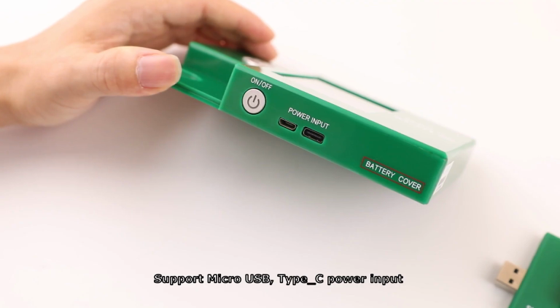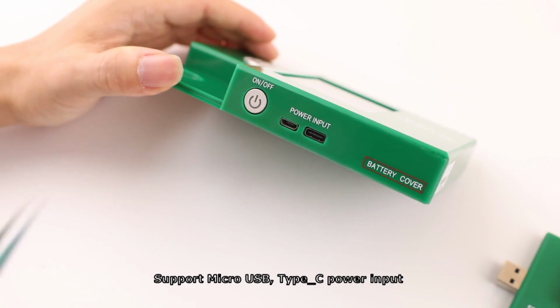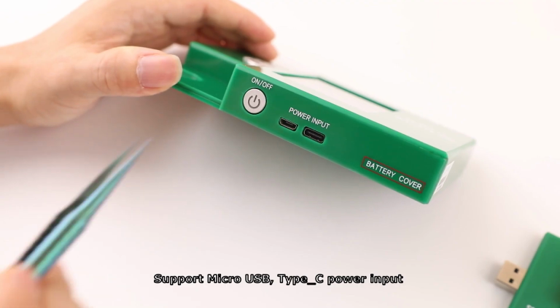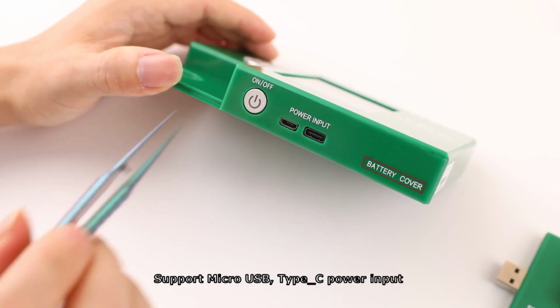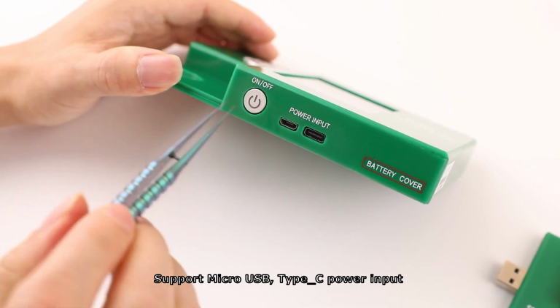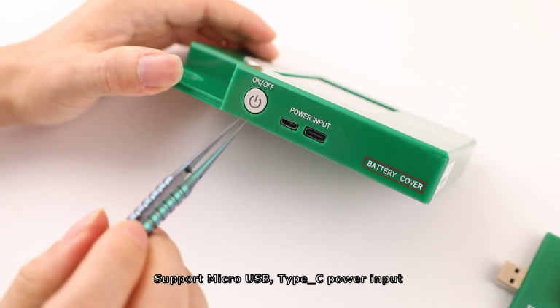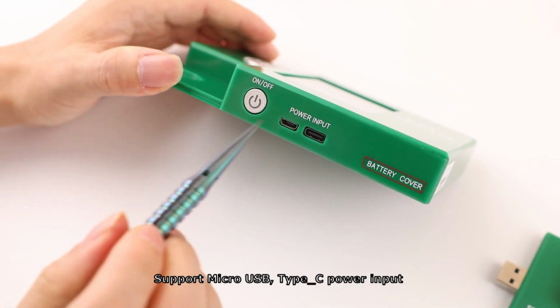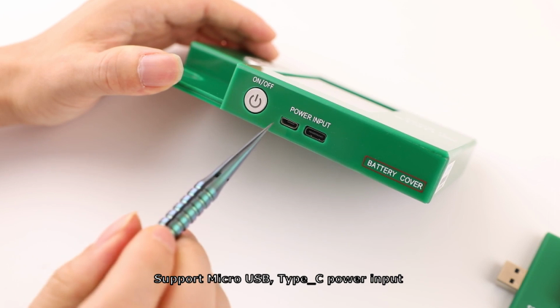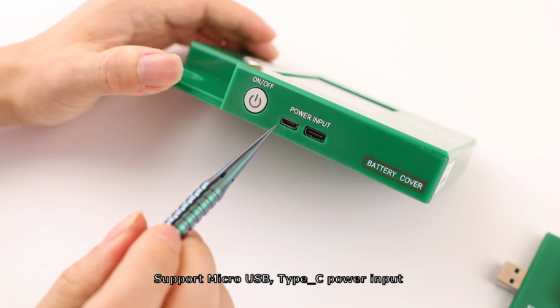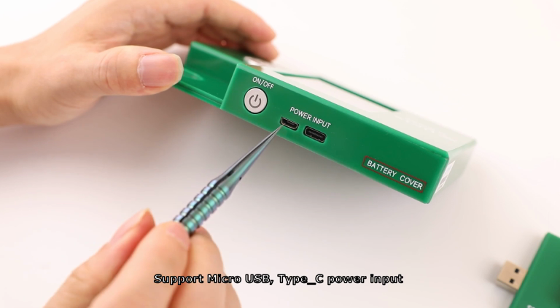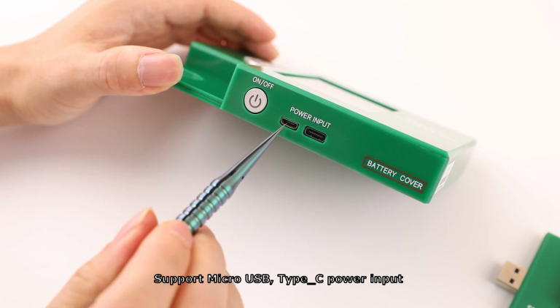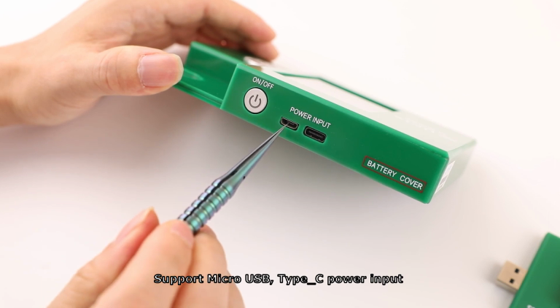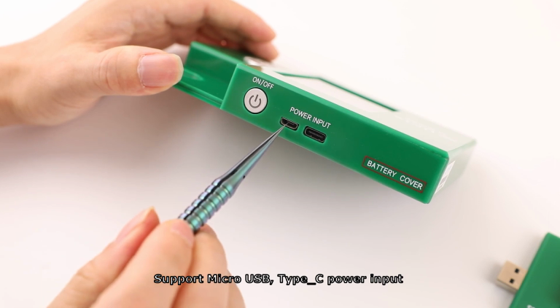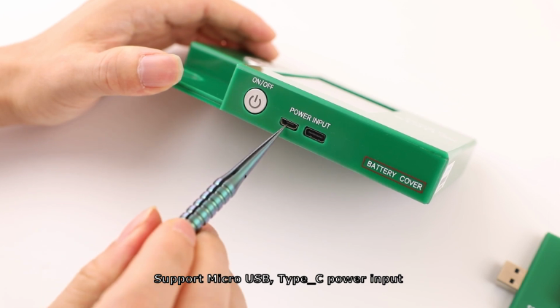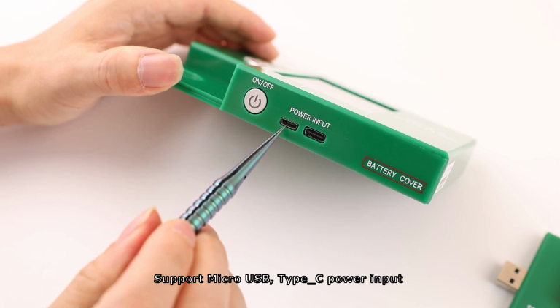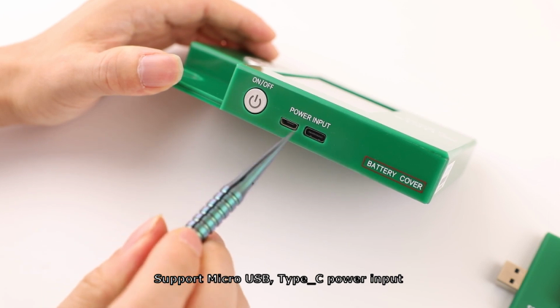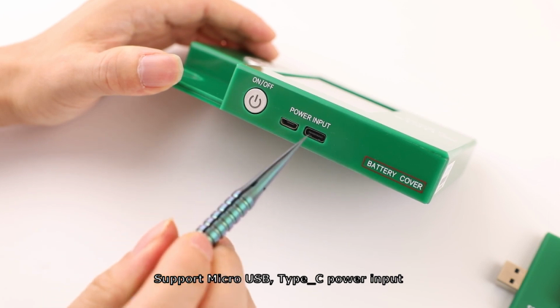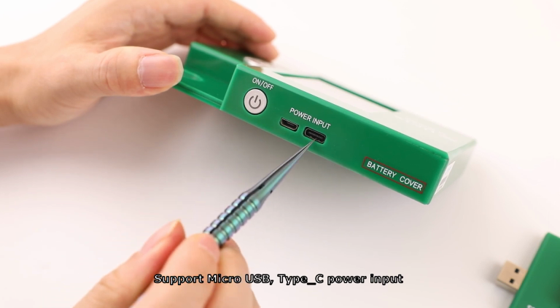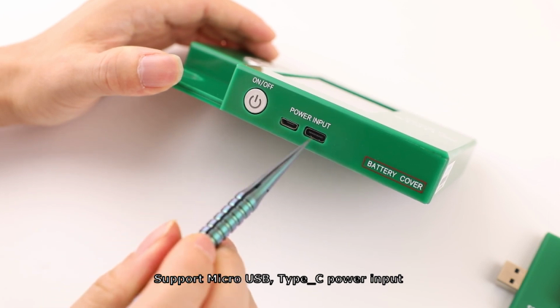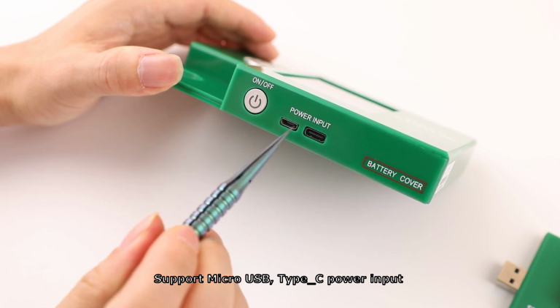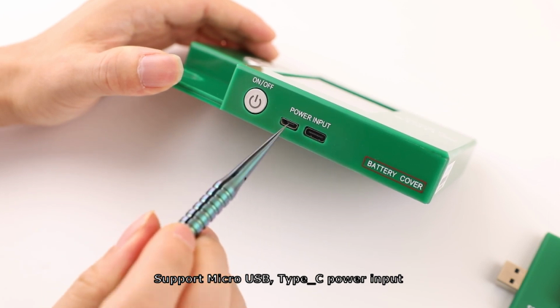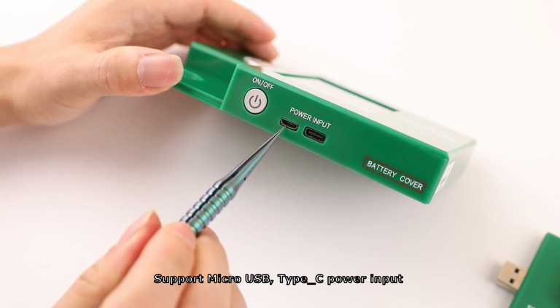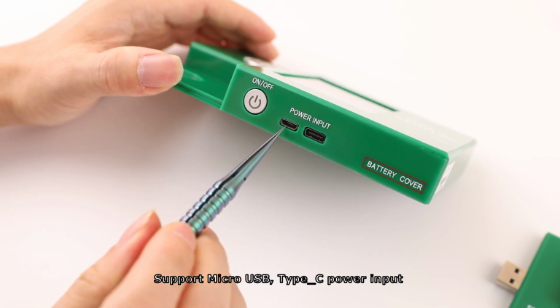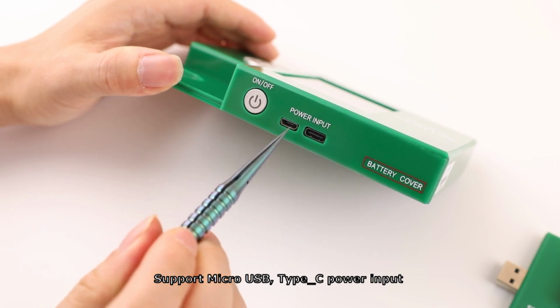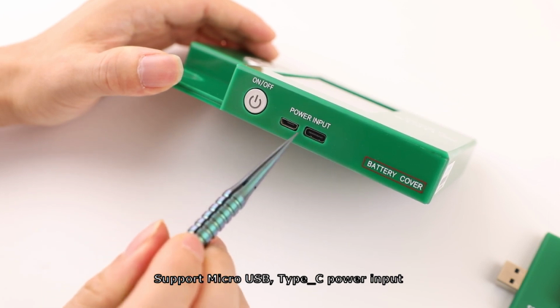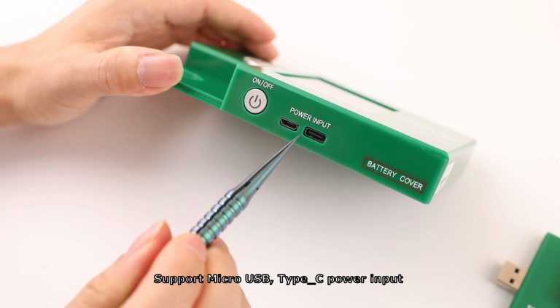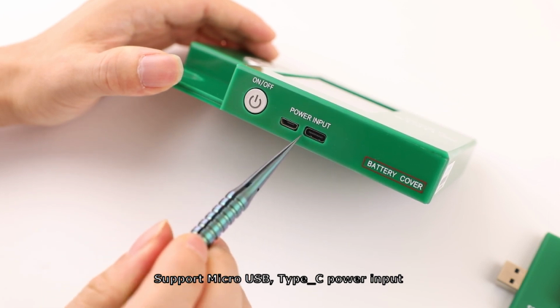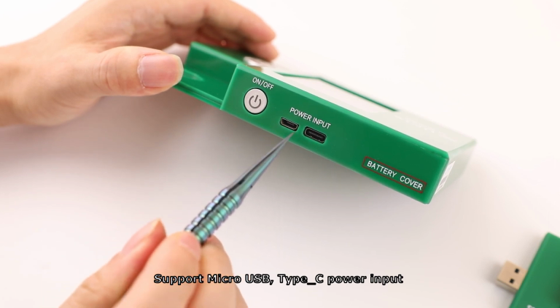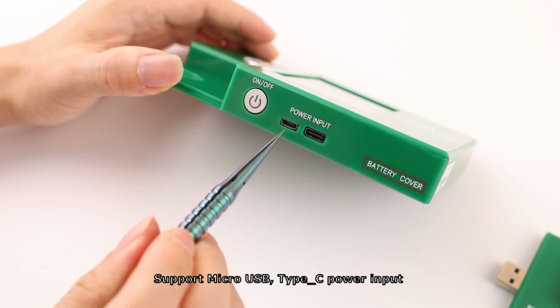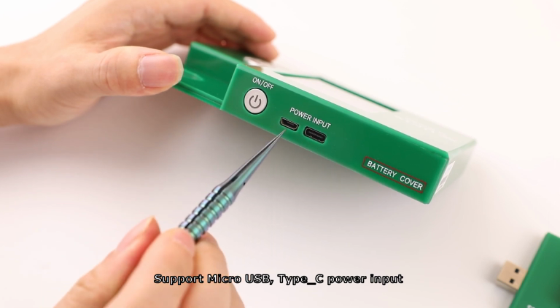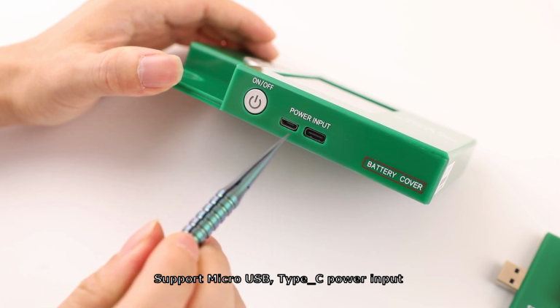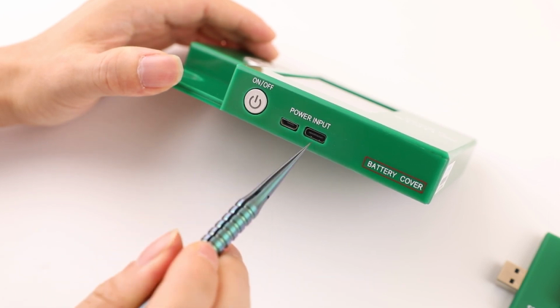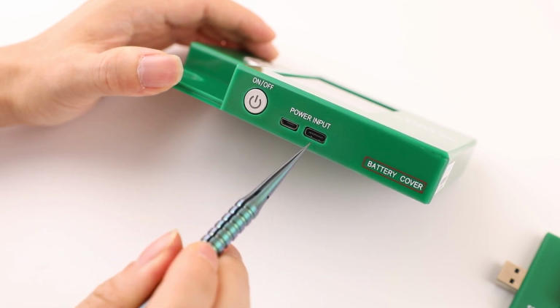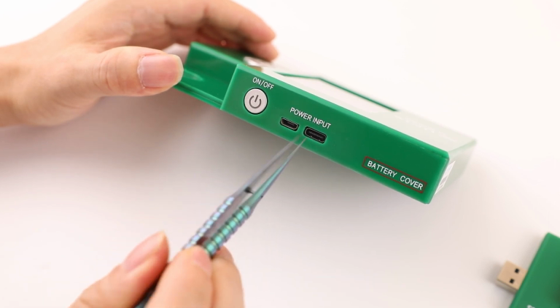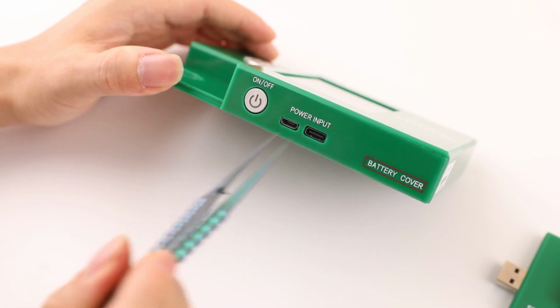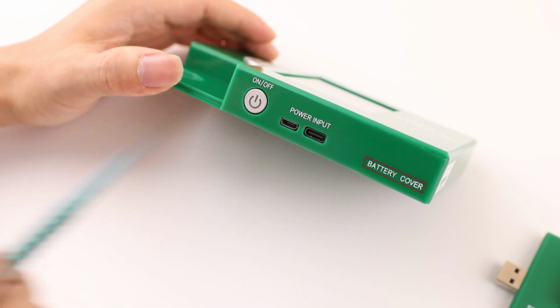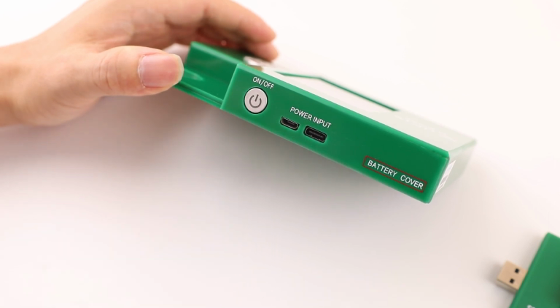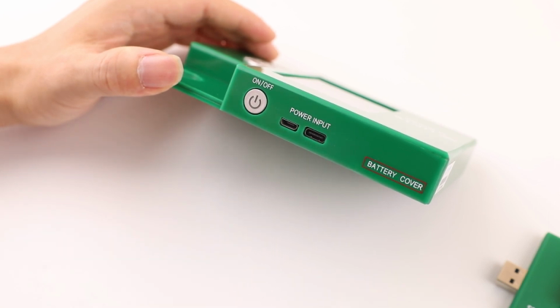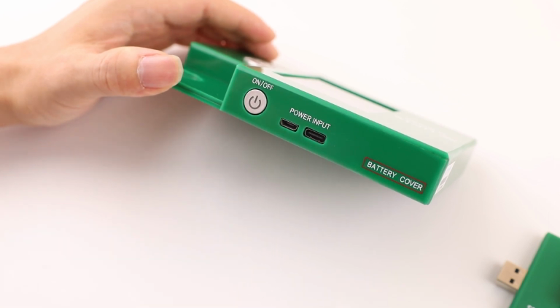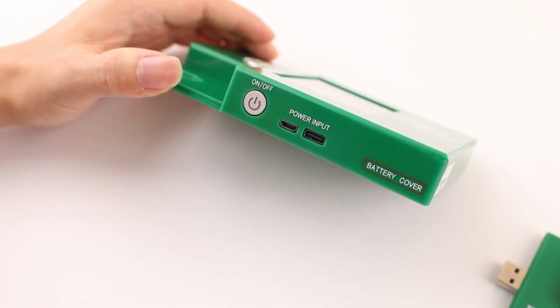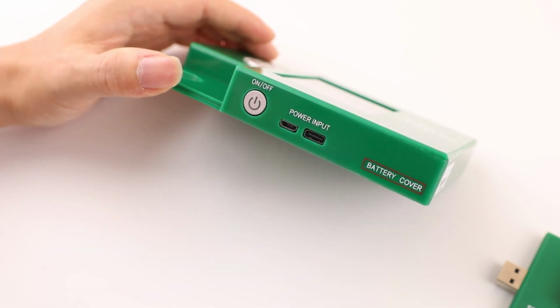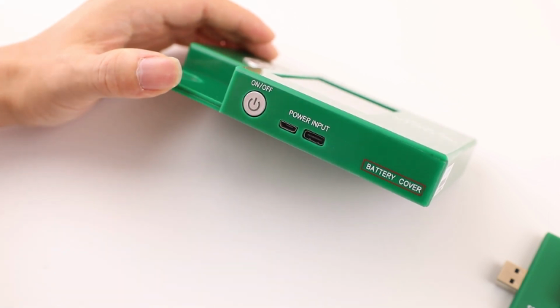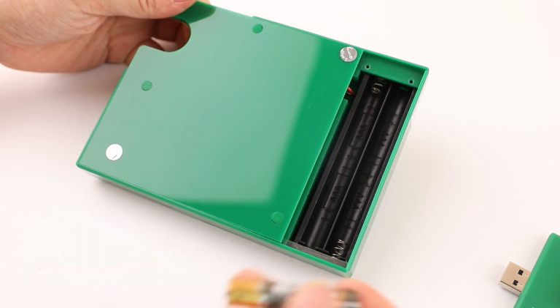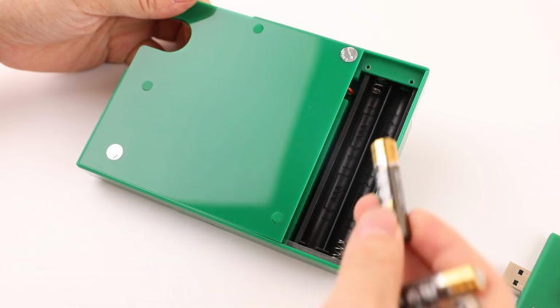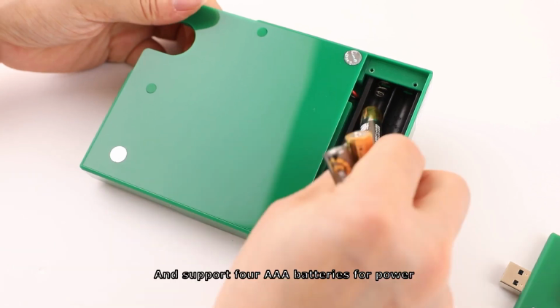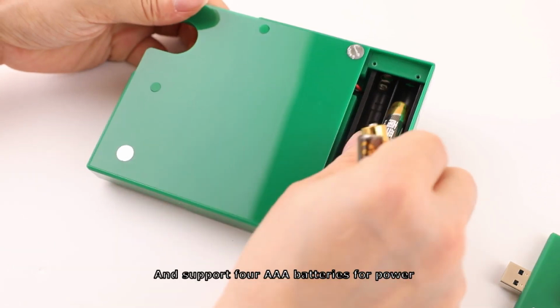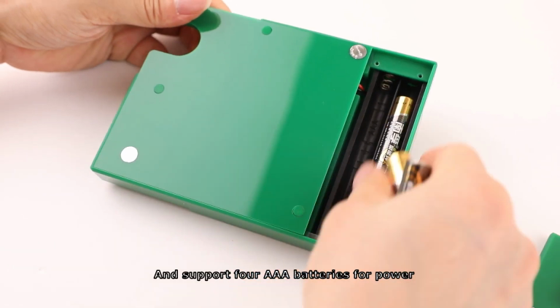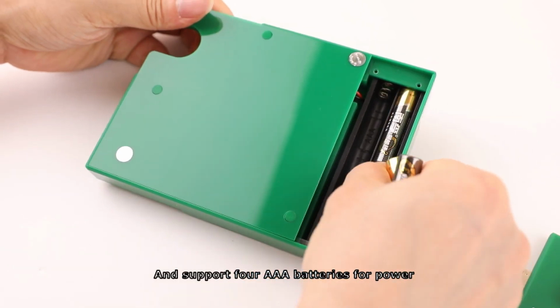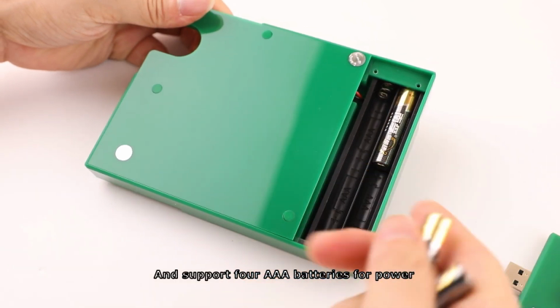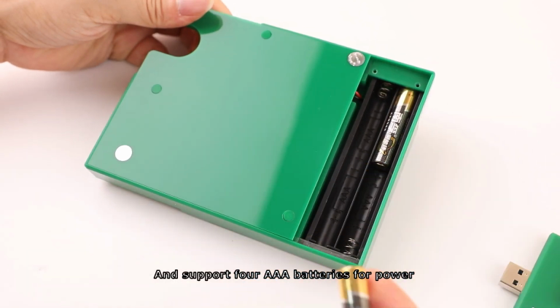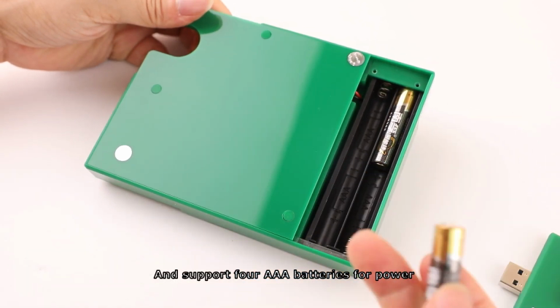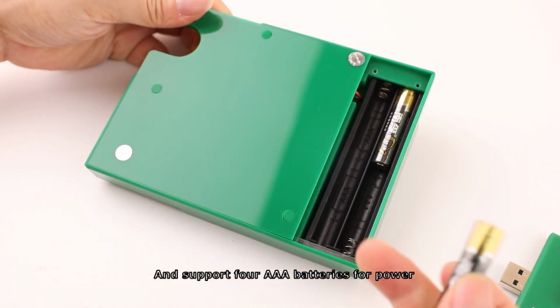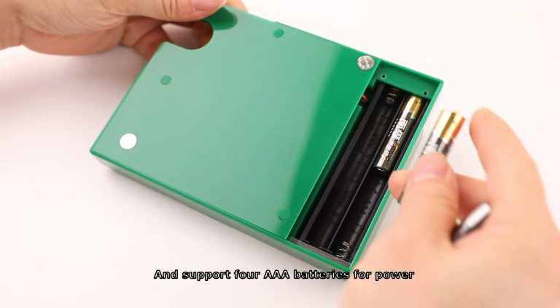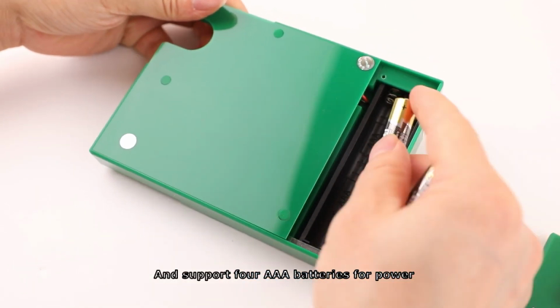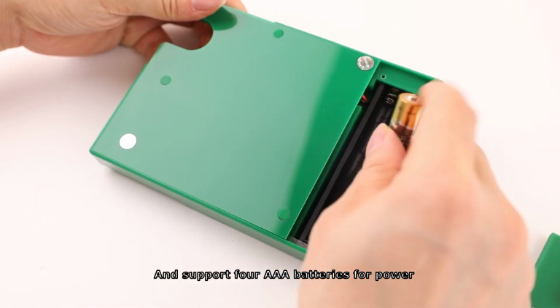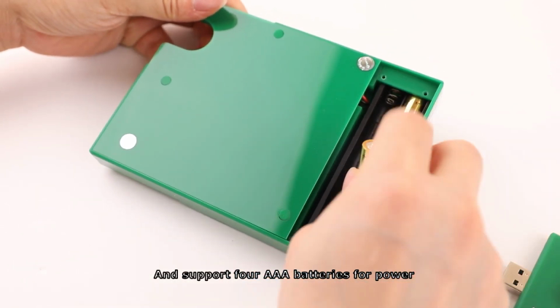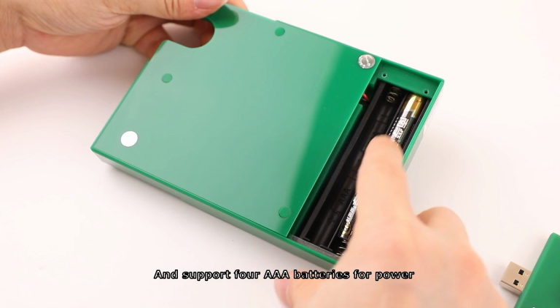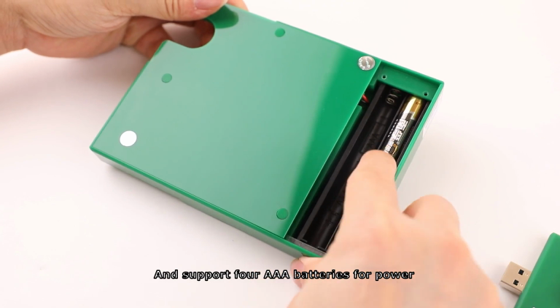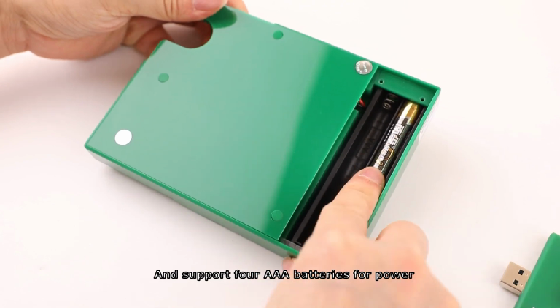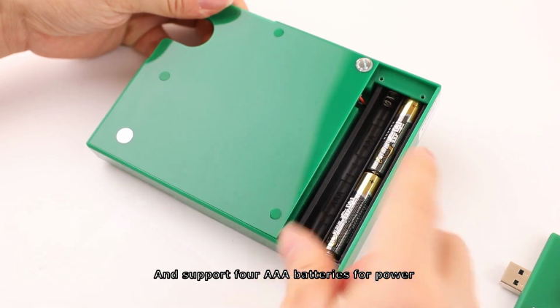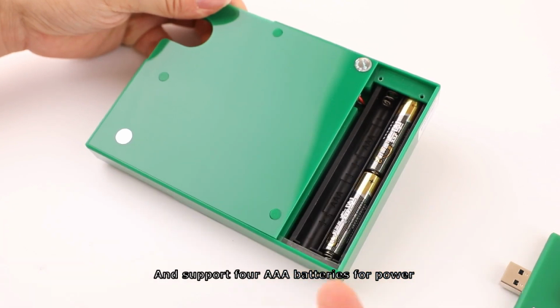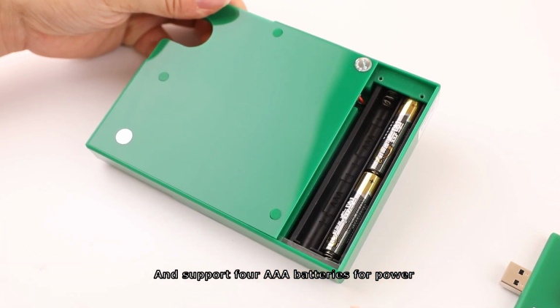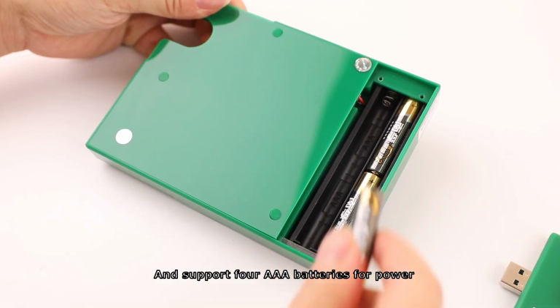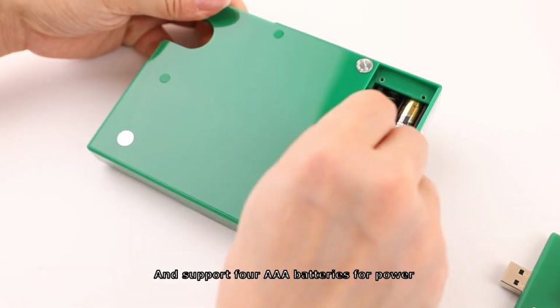The device supports micro-USB and Type-C power input, and also supports 4 AAA batteries for power.